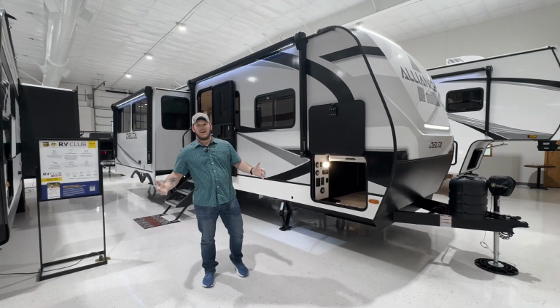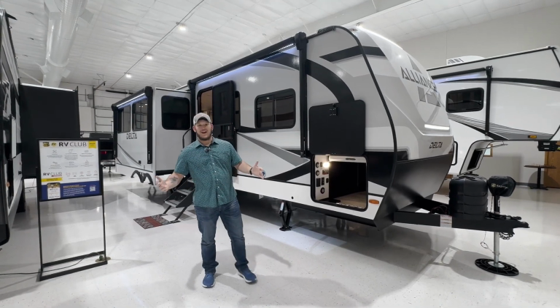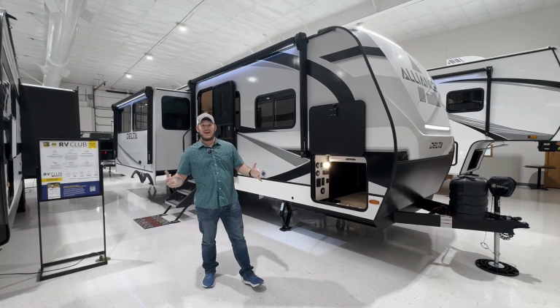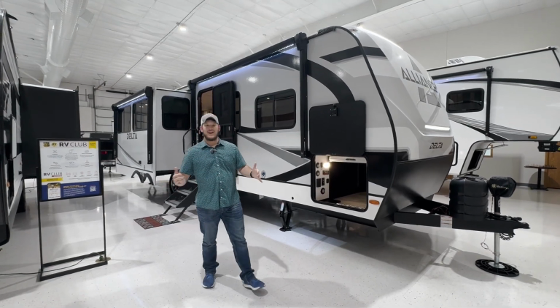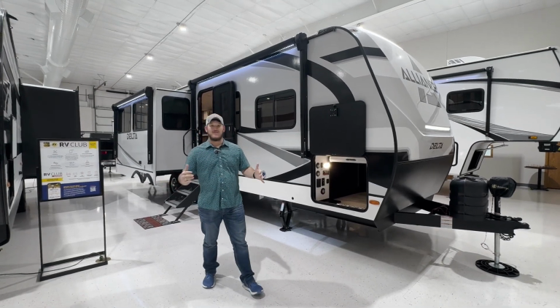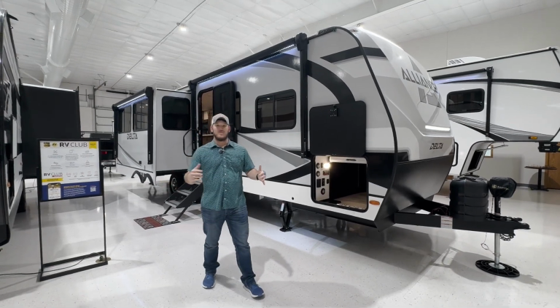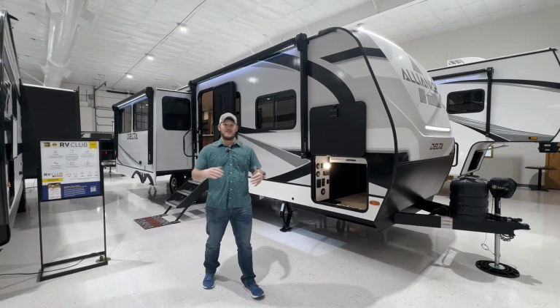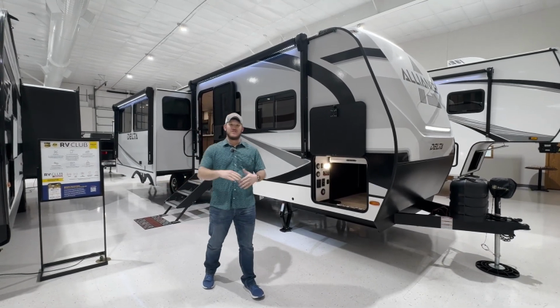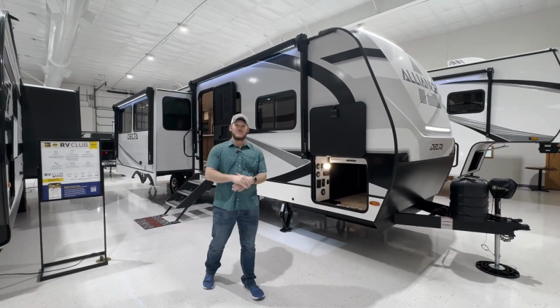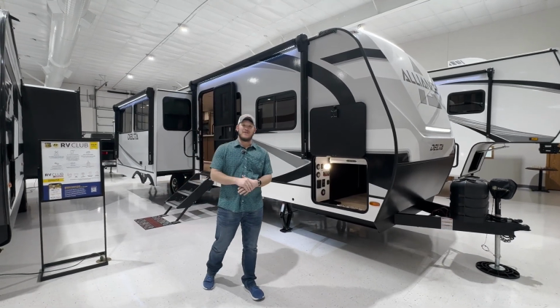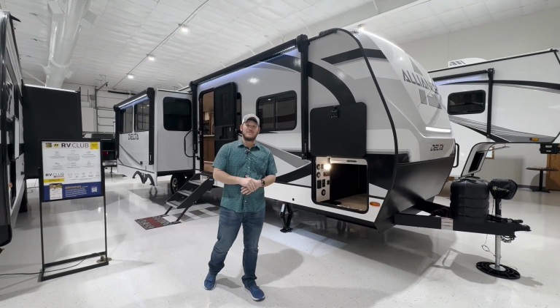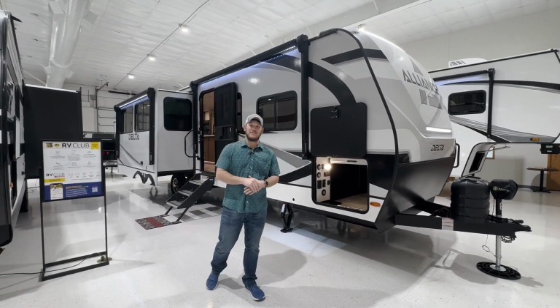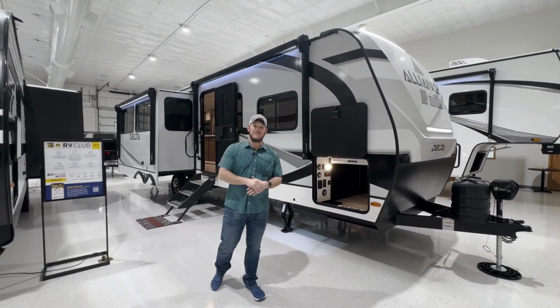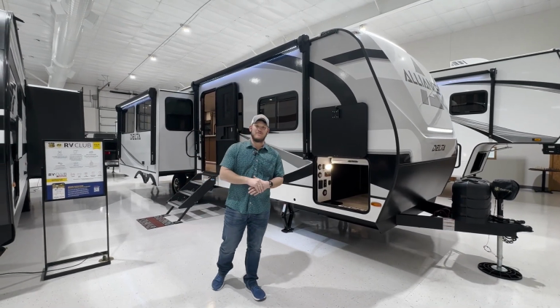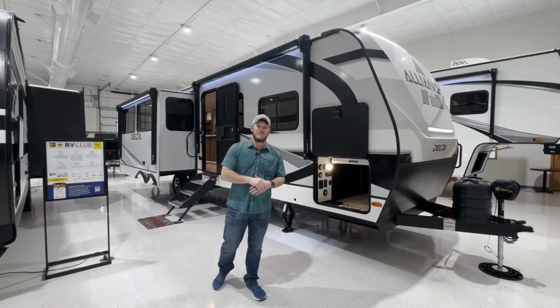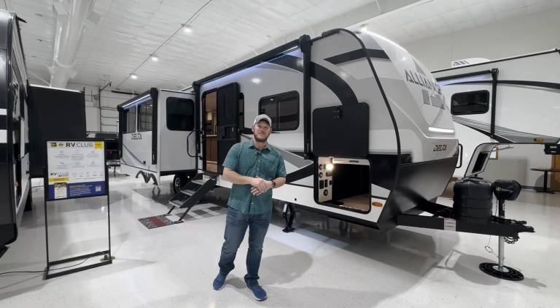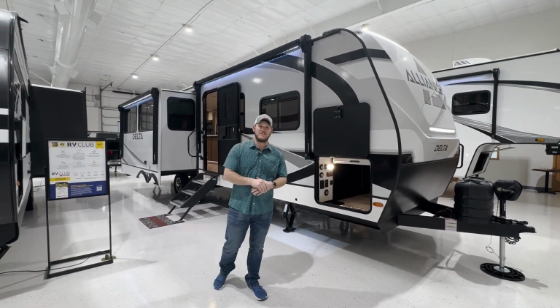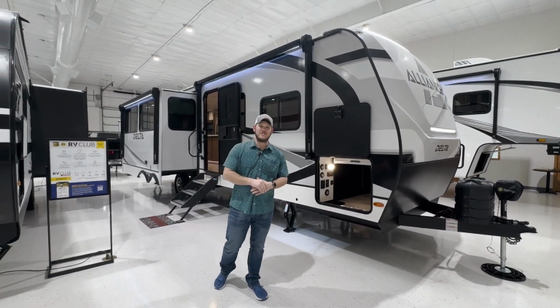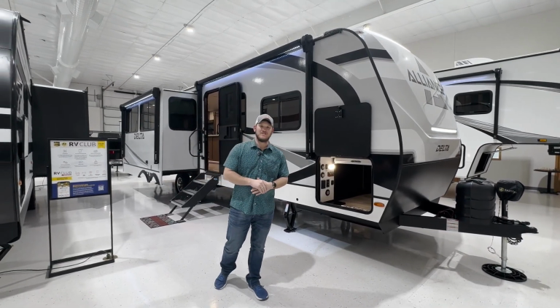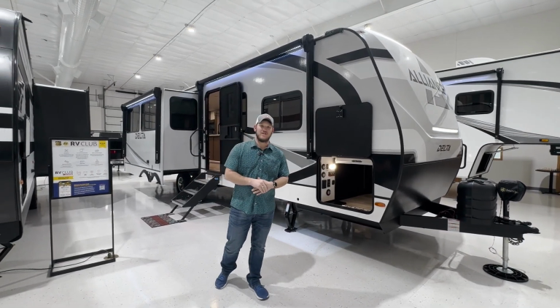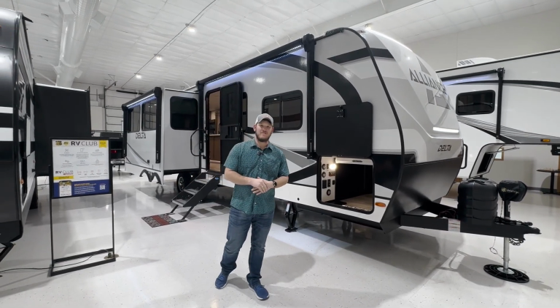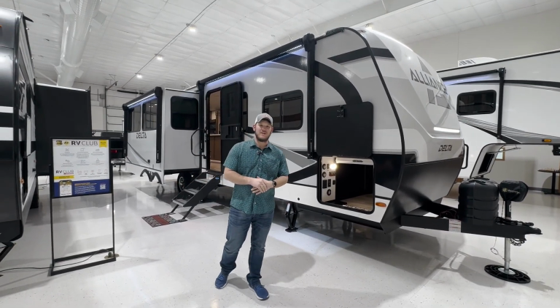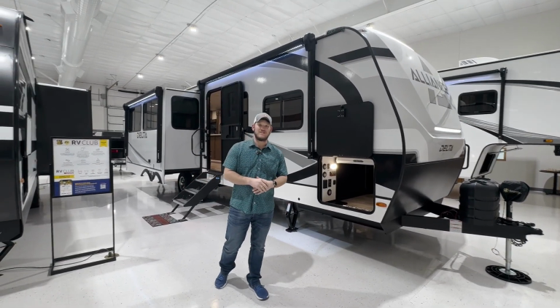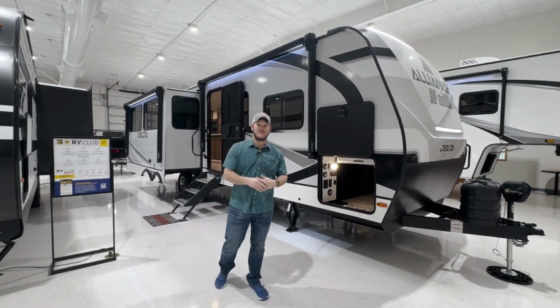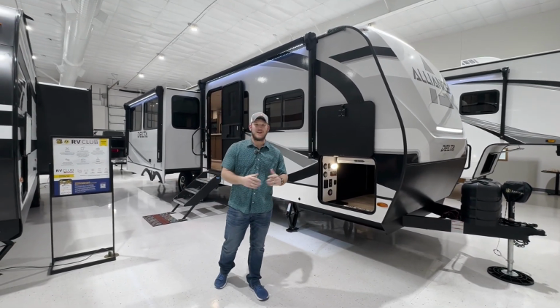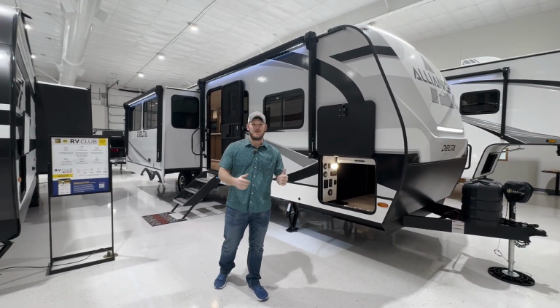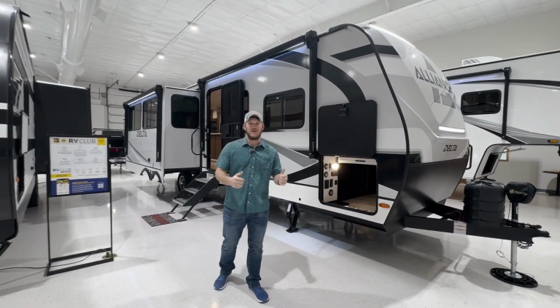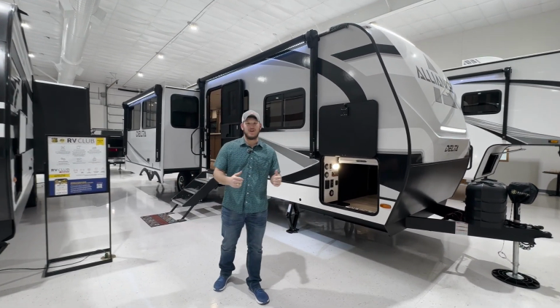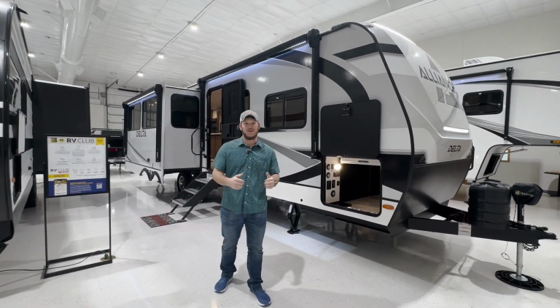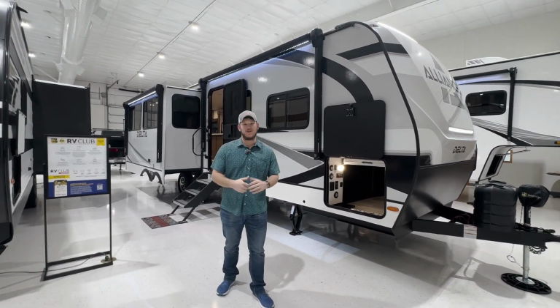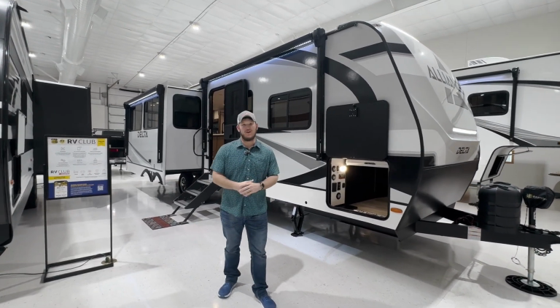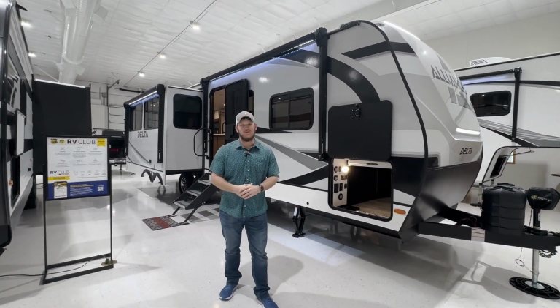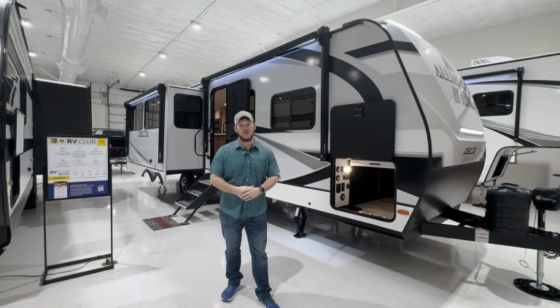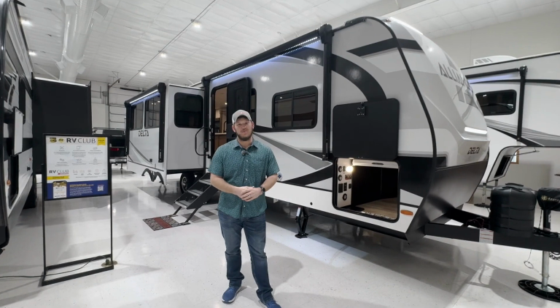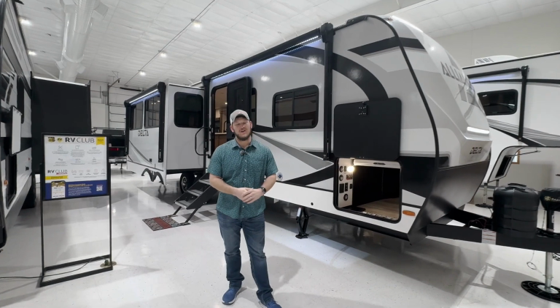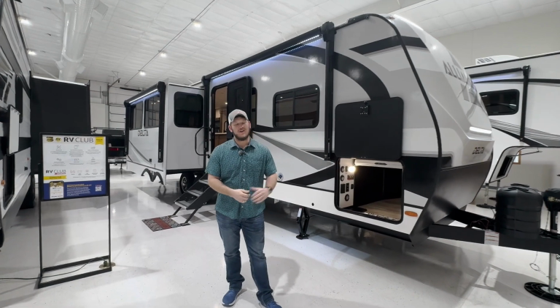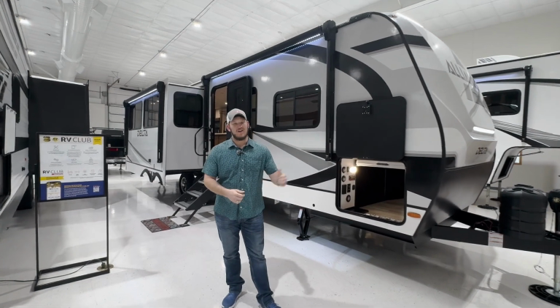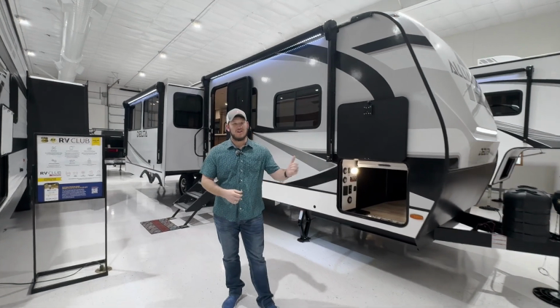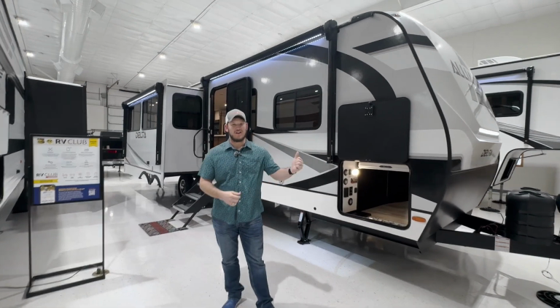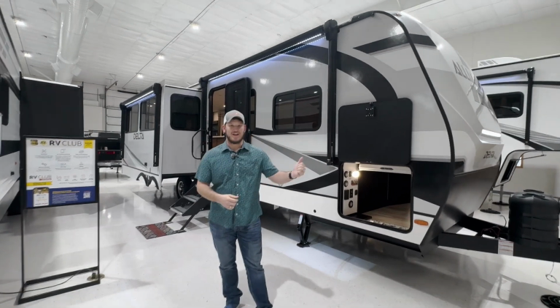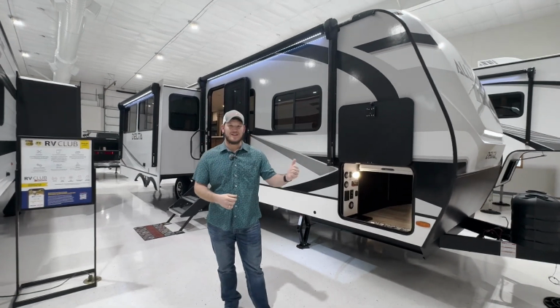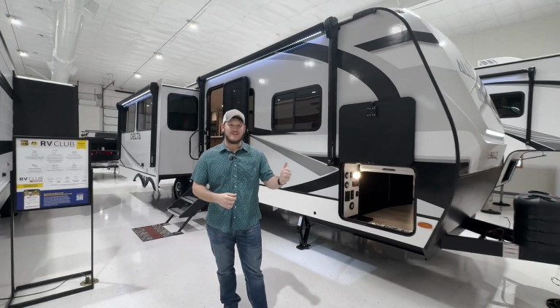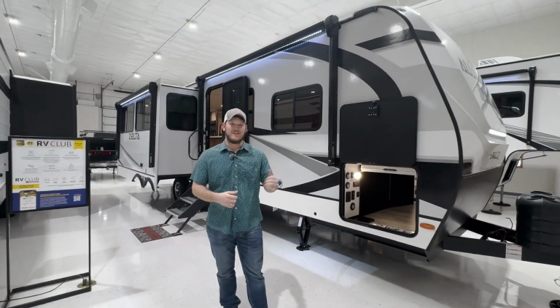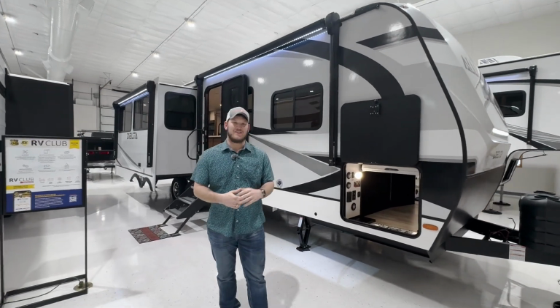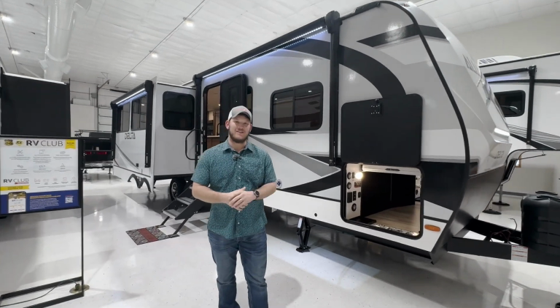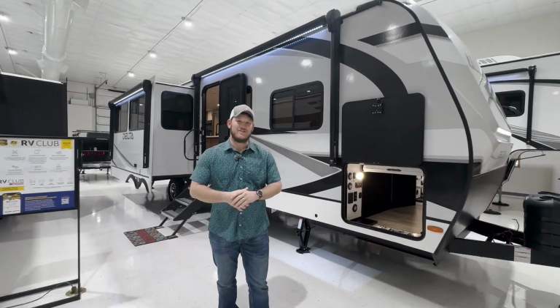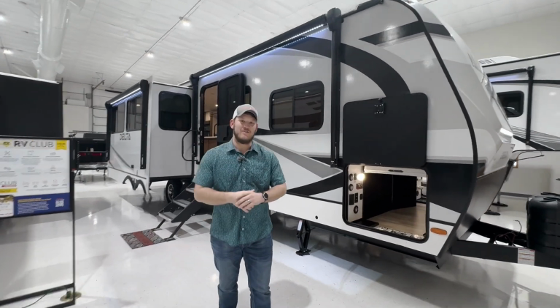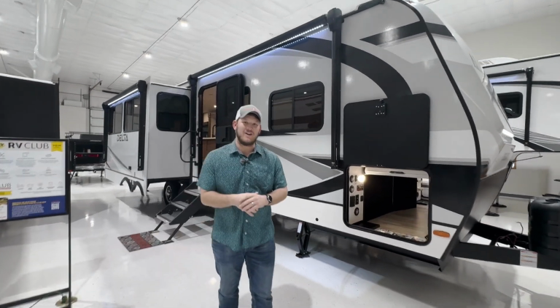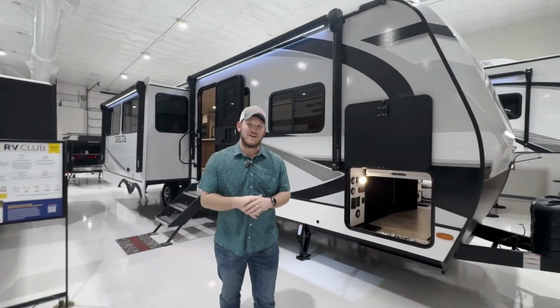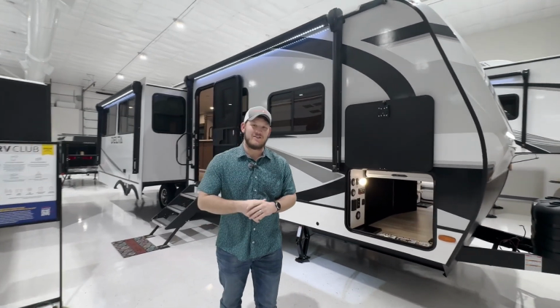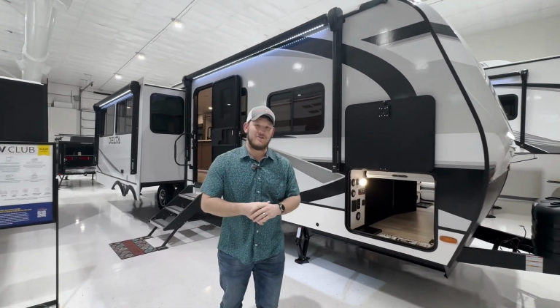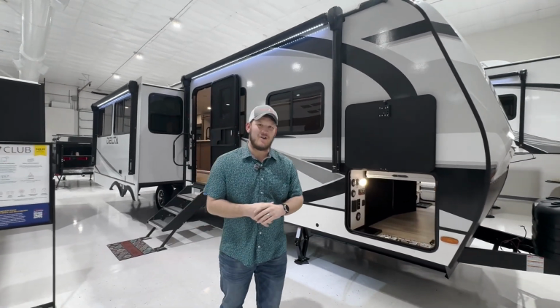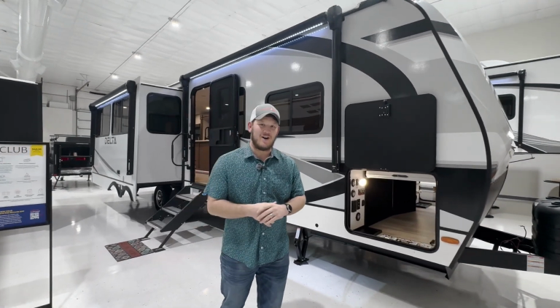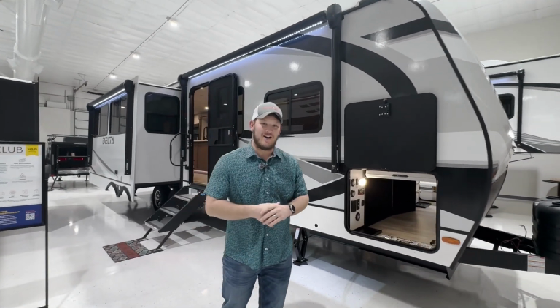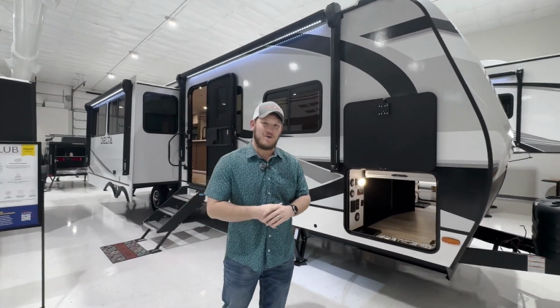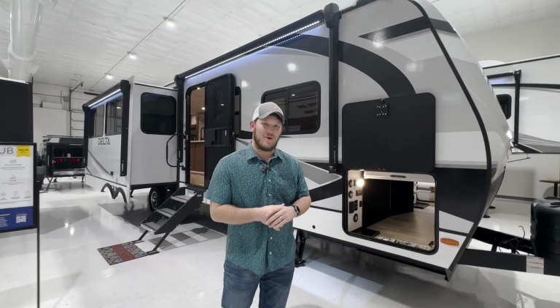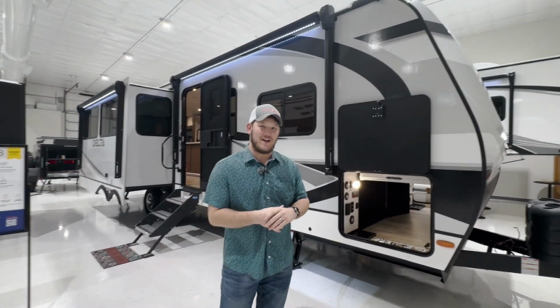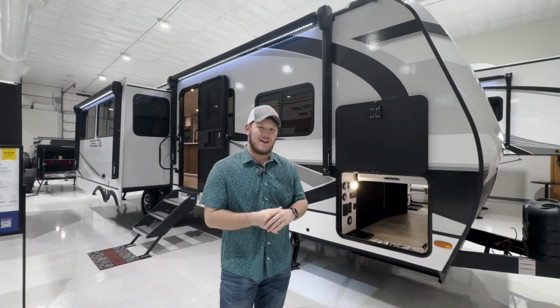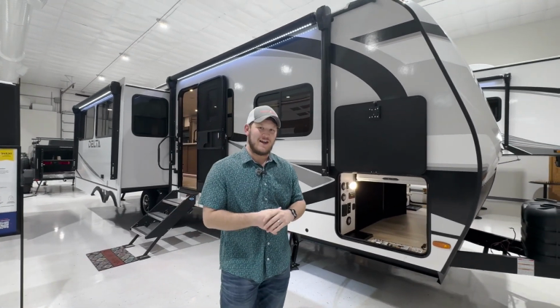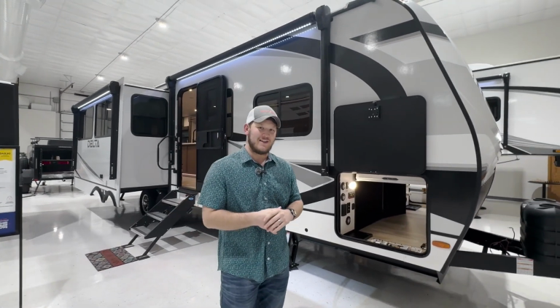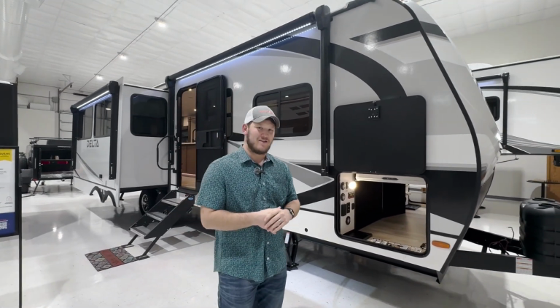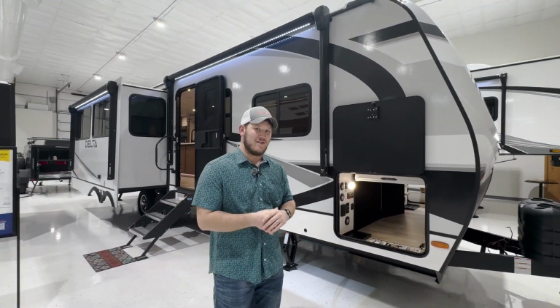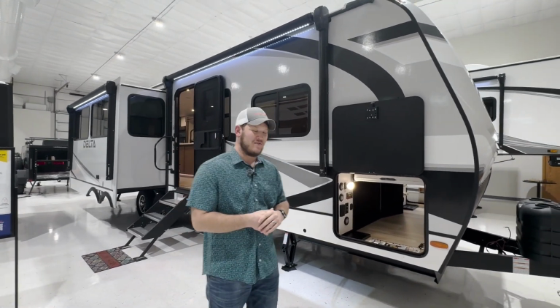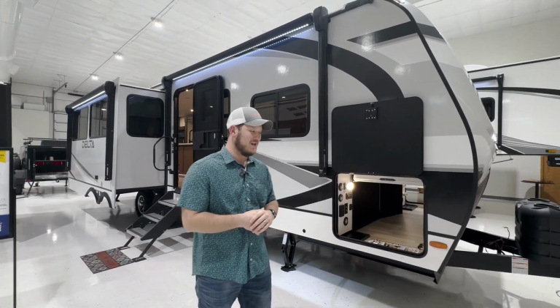Hey everyone, it's Travis here at Four Seasons RV. Today we're in our showroom looking at the Delta 292 RL by Alliance RV.